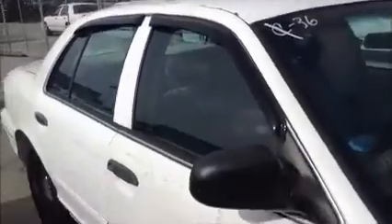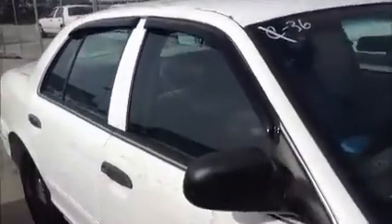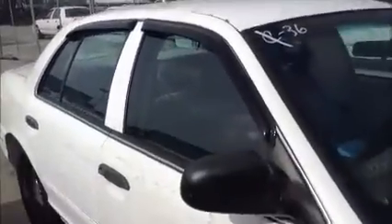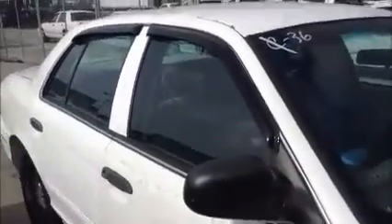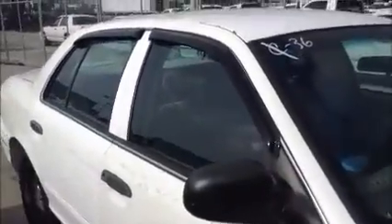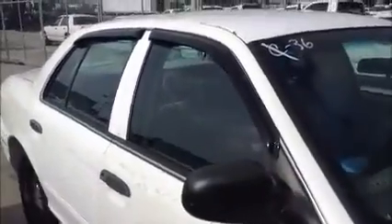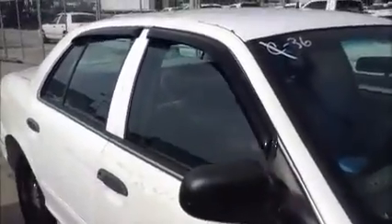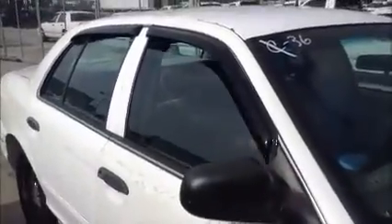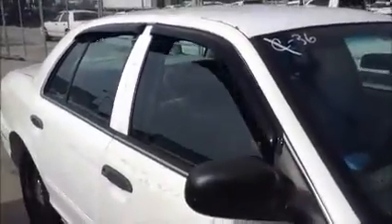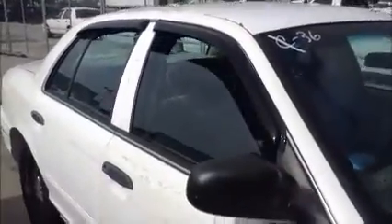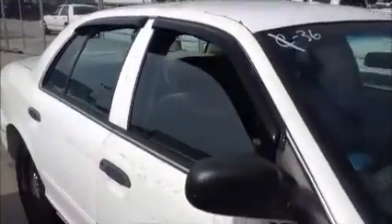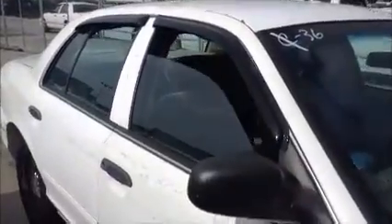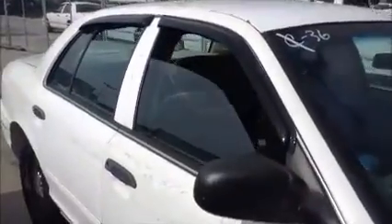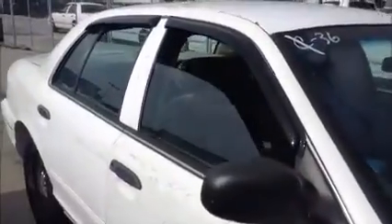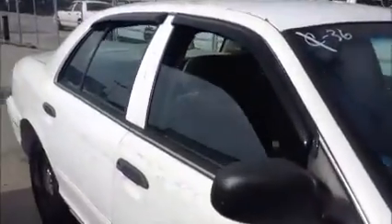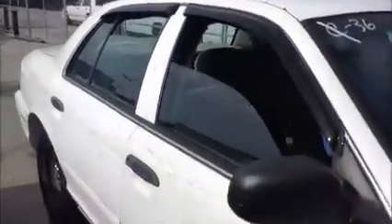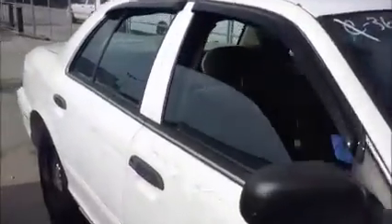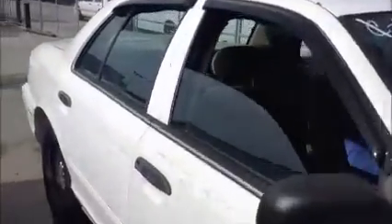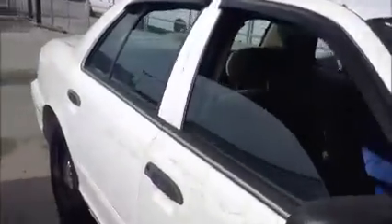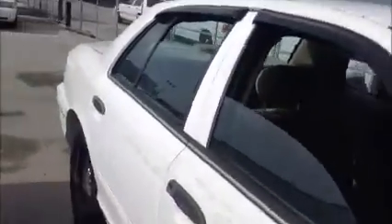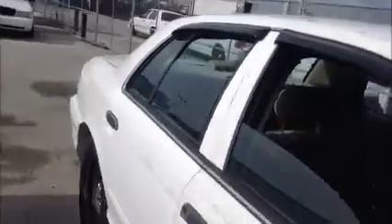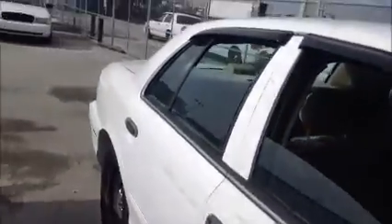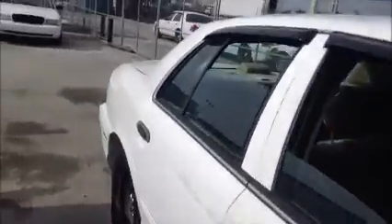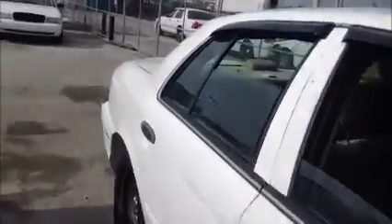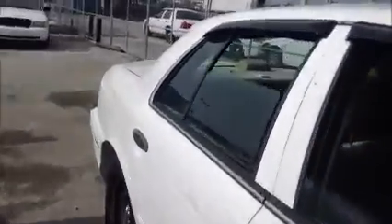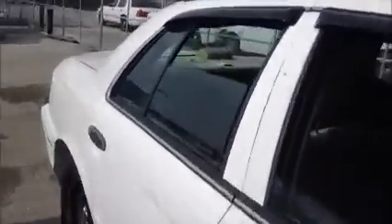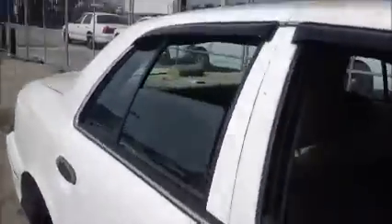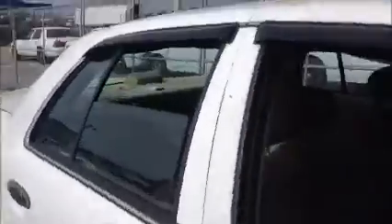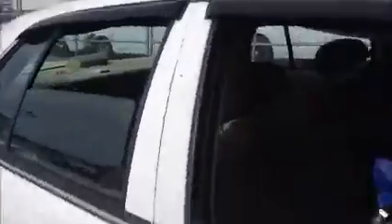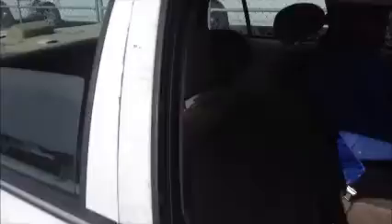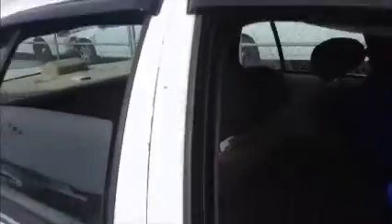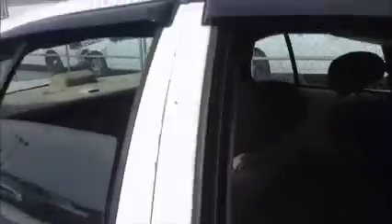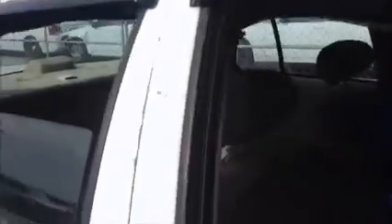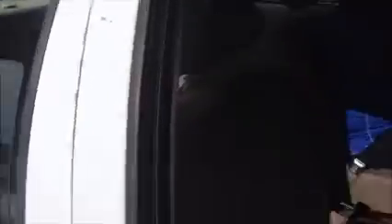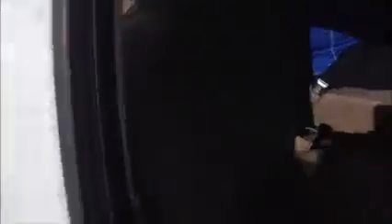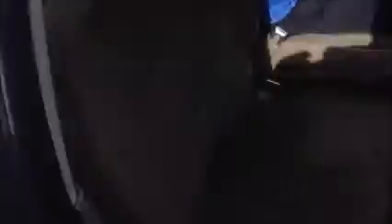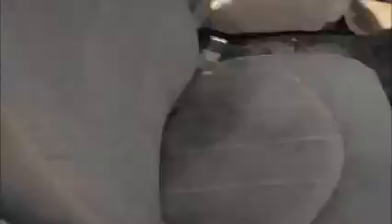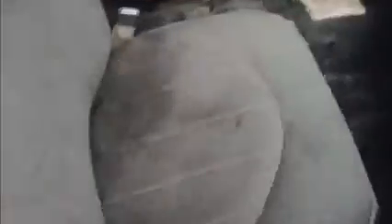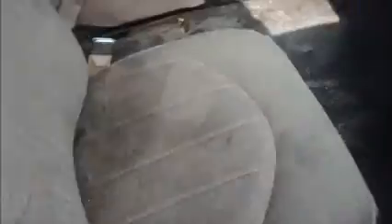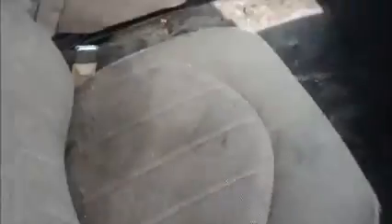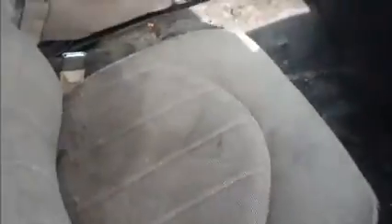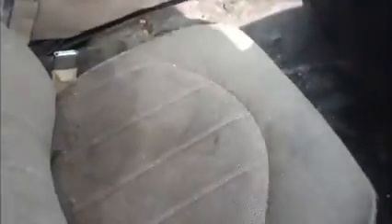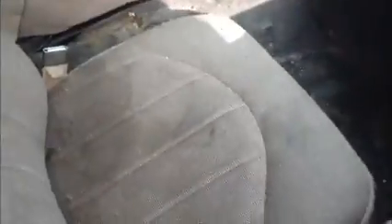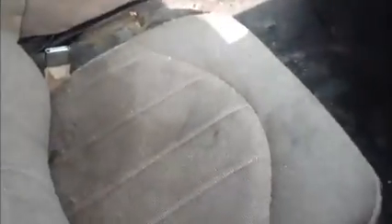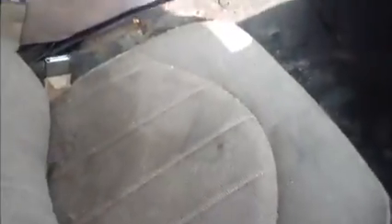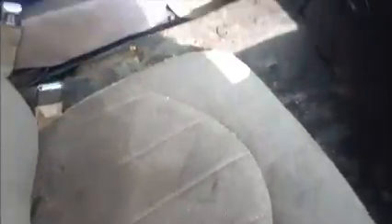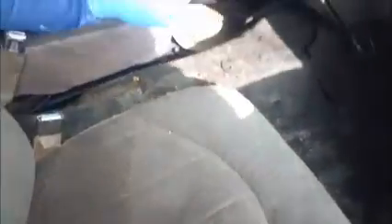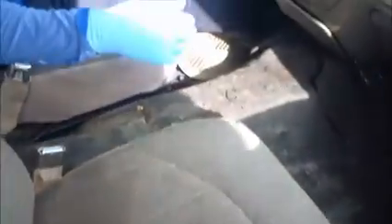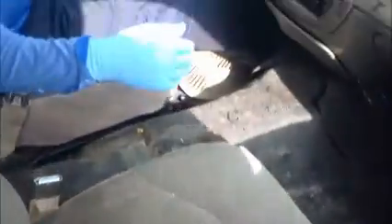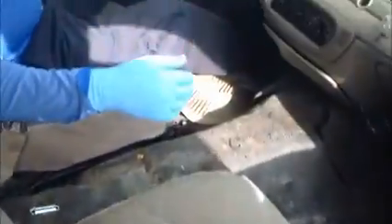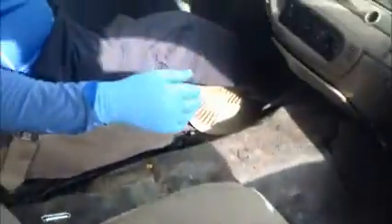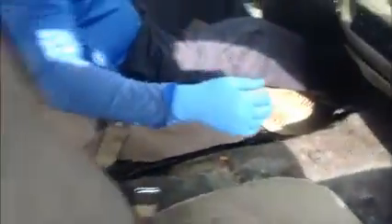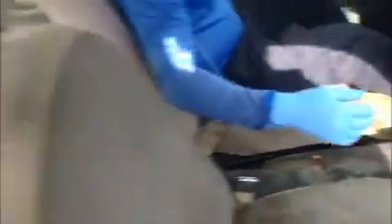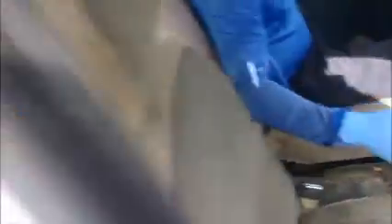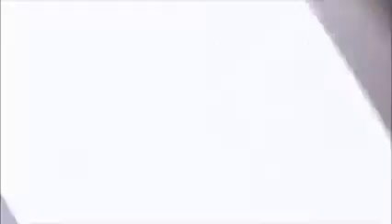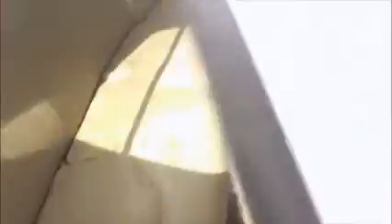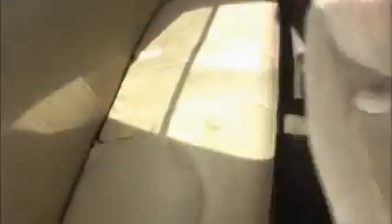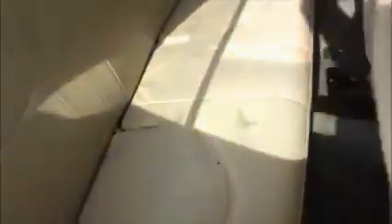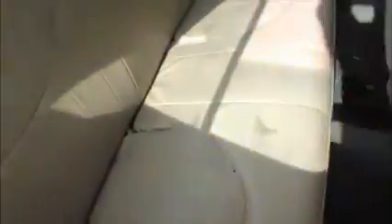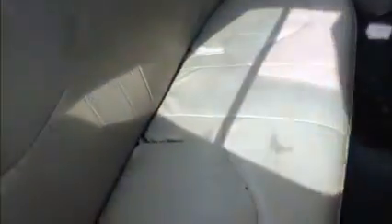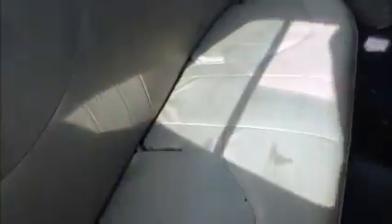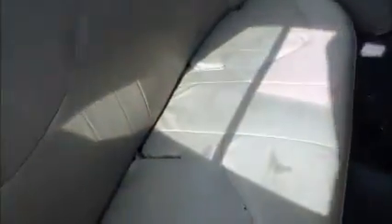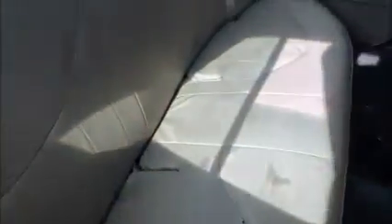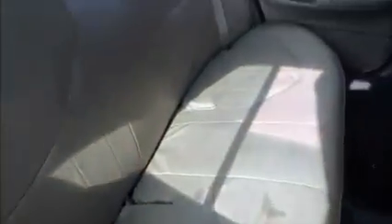Windows on this side are opening. Shot of the interior. Shot of the back seat.